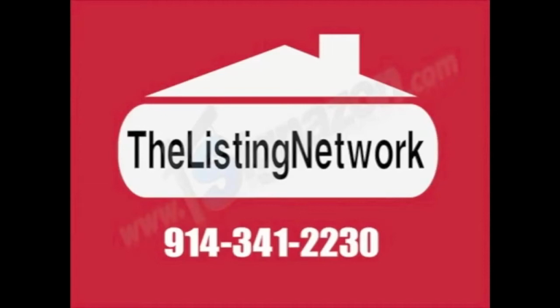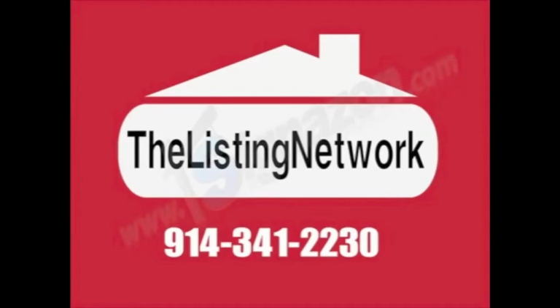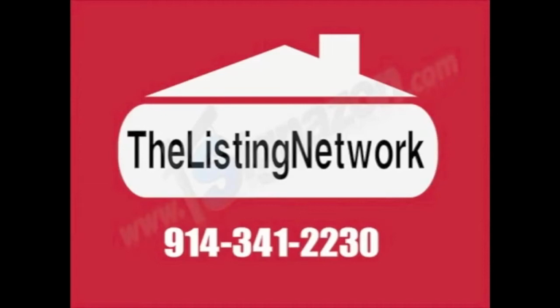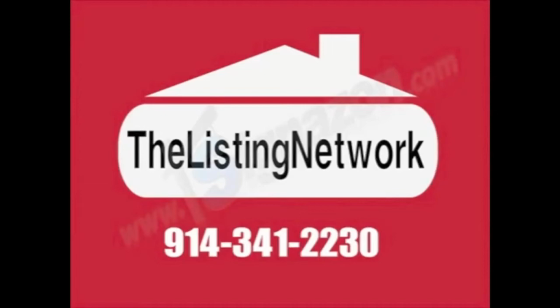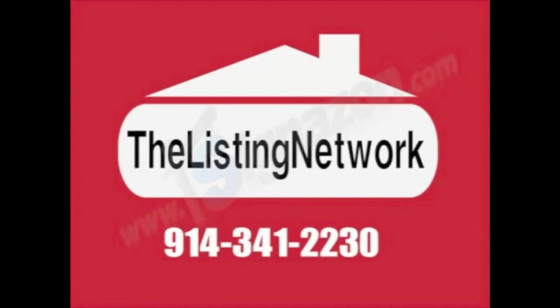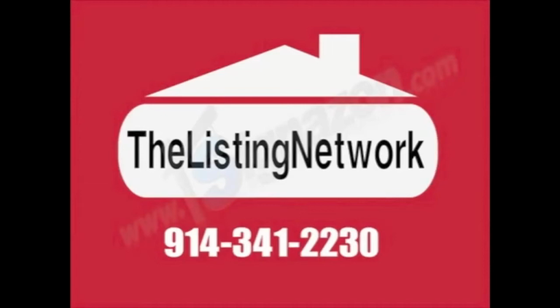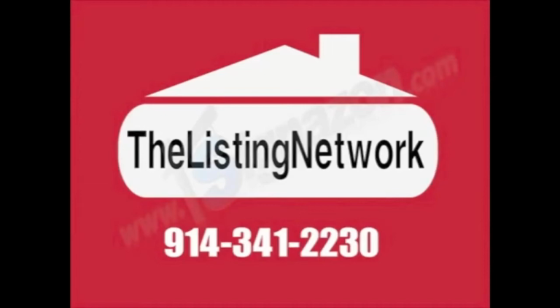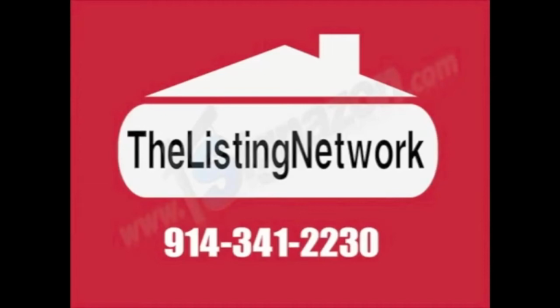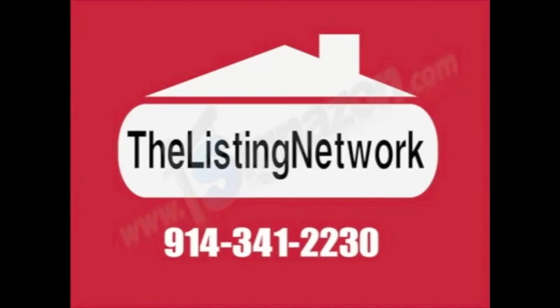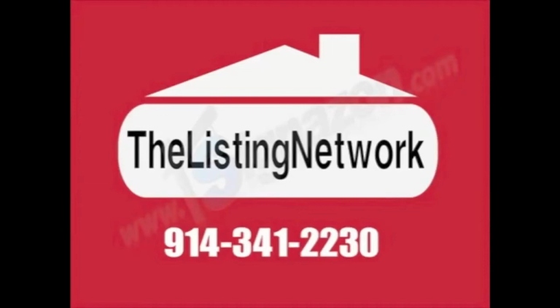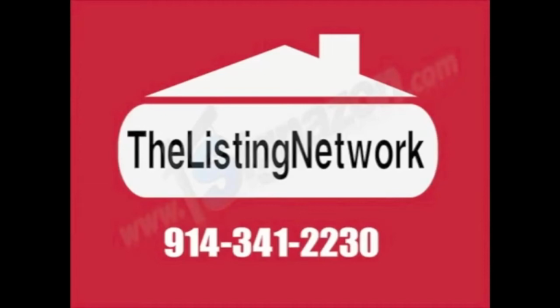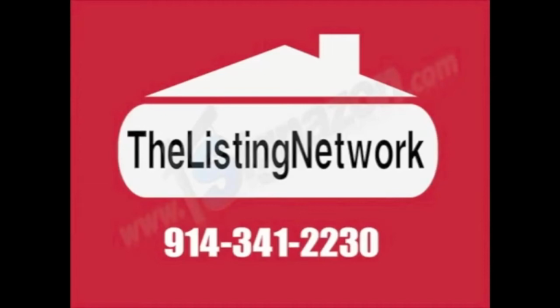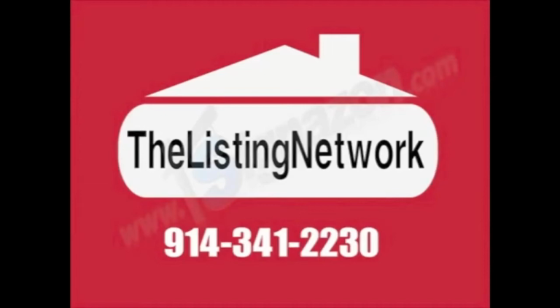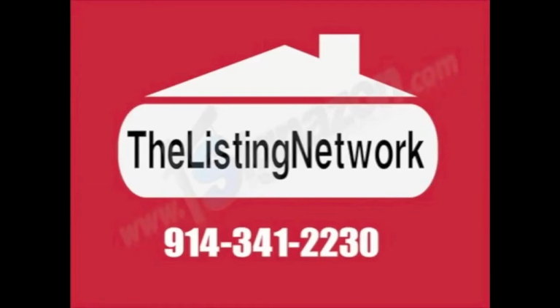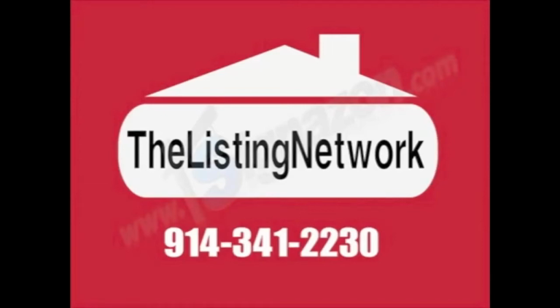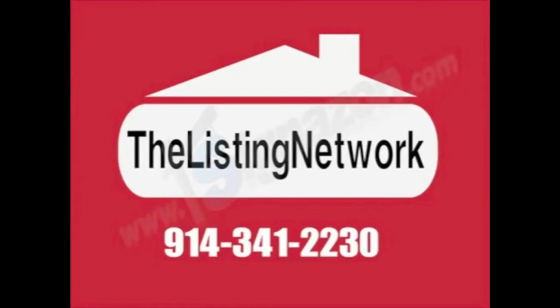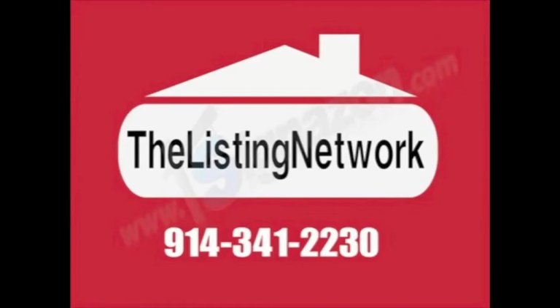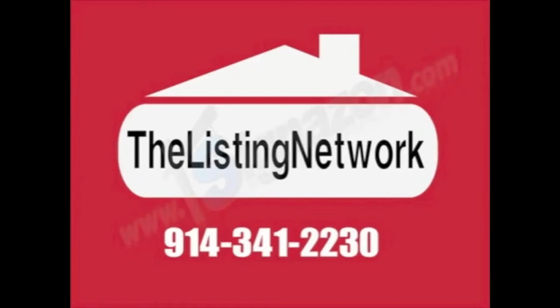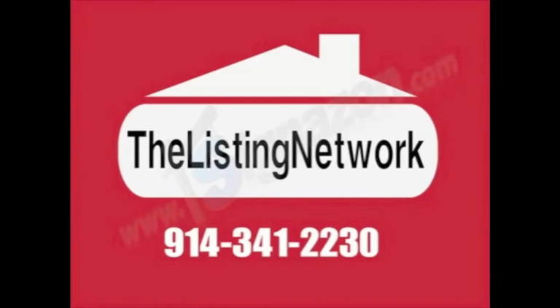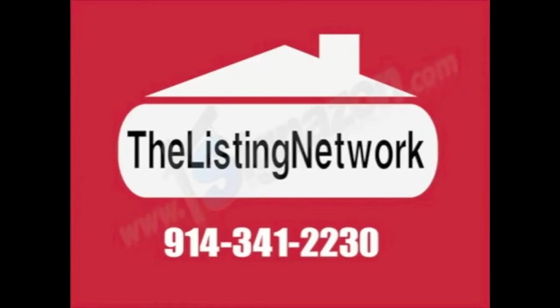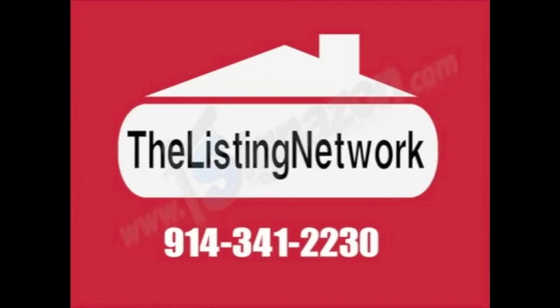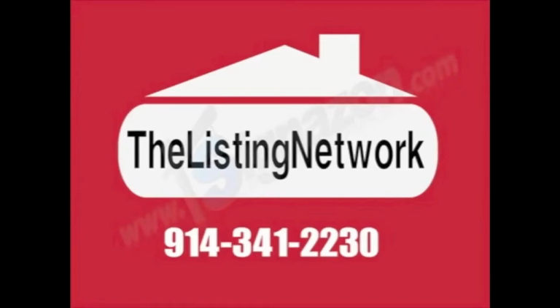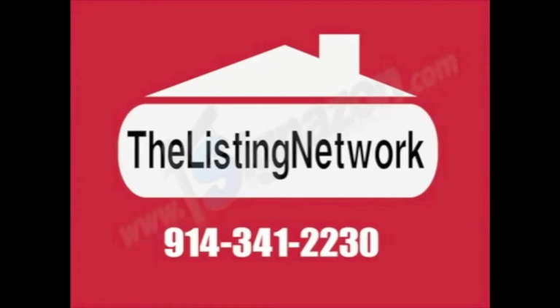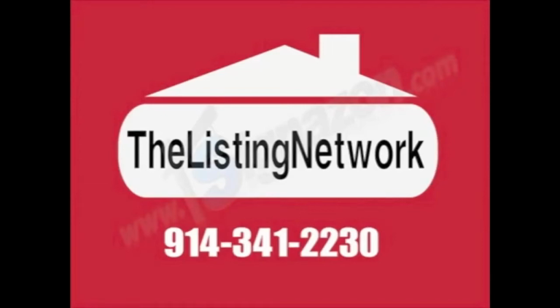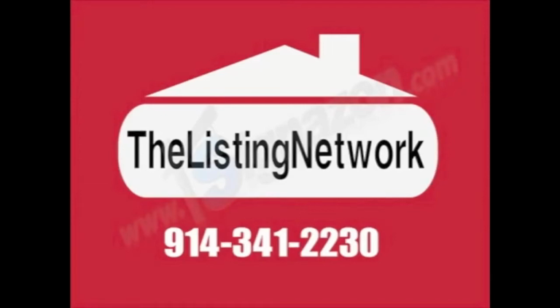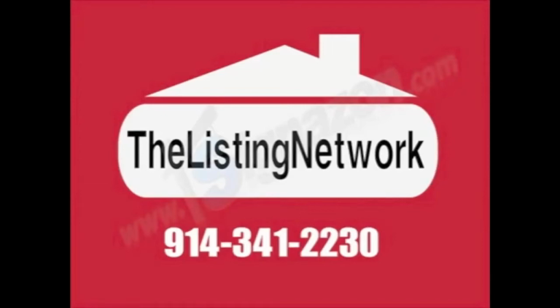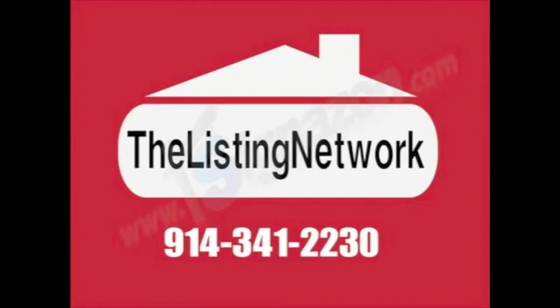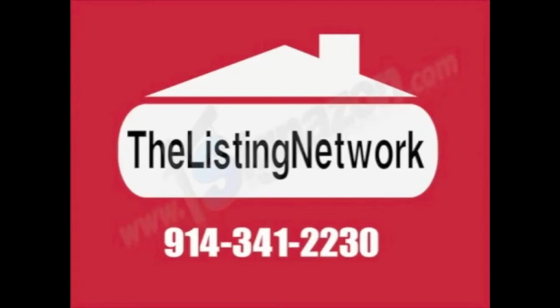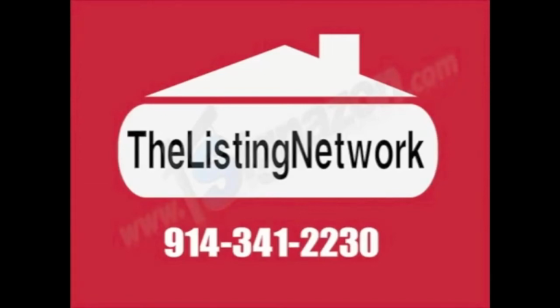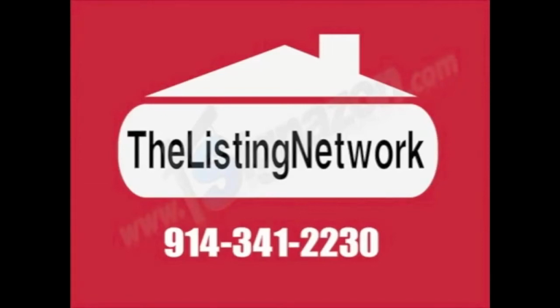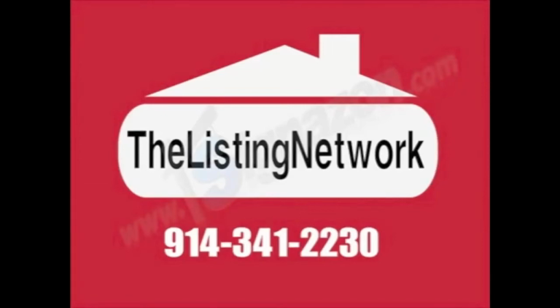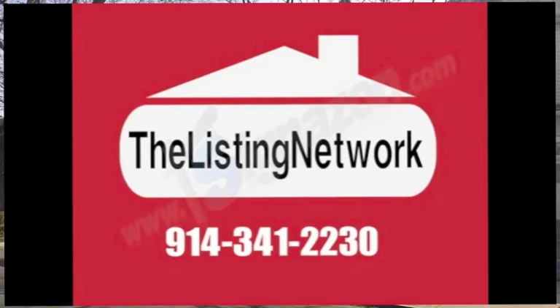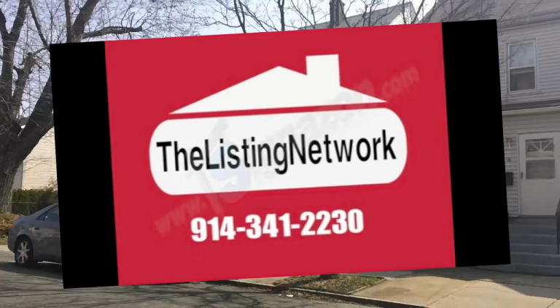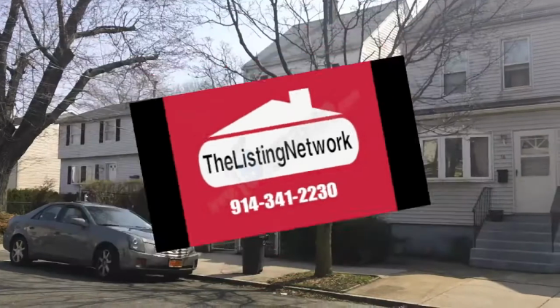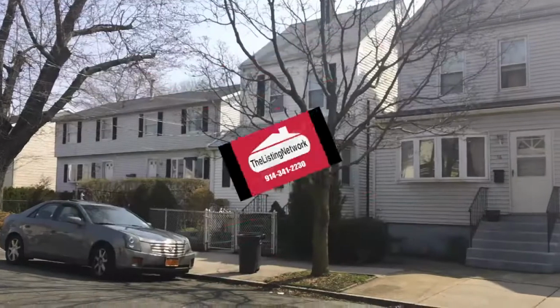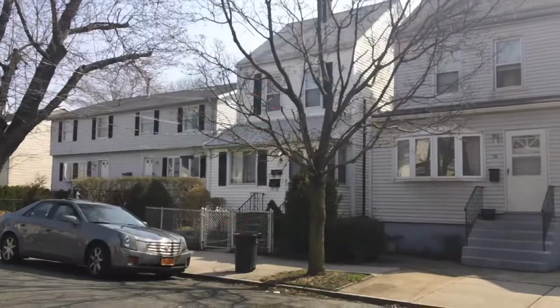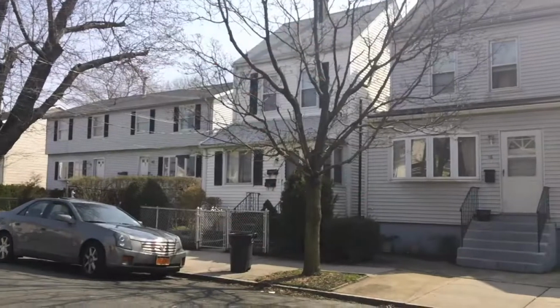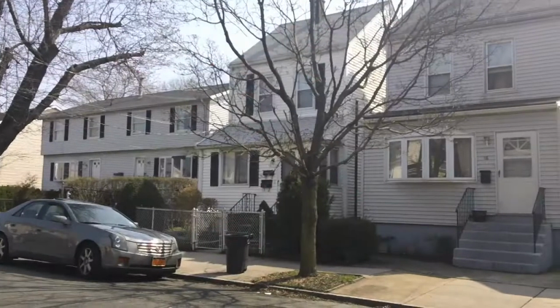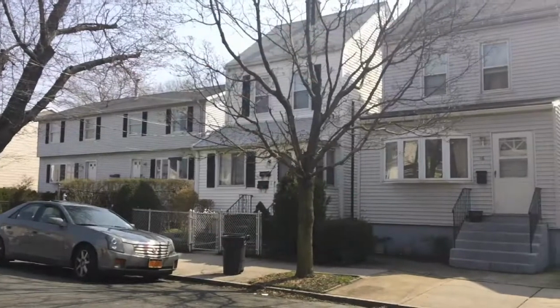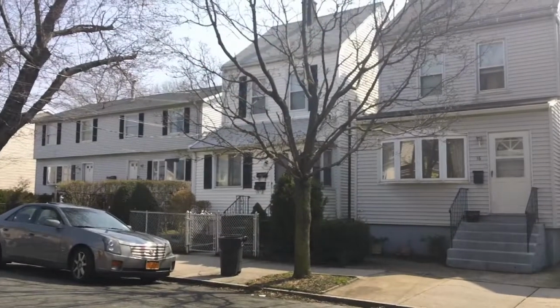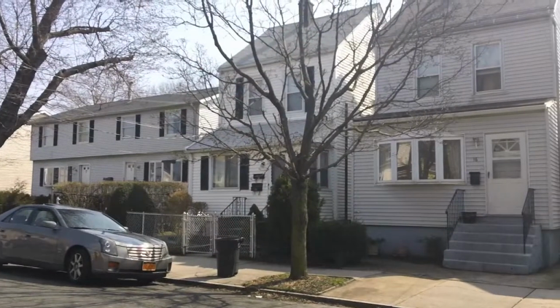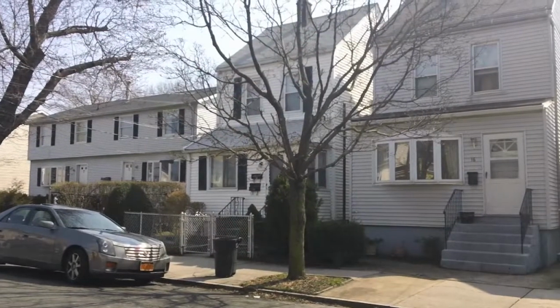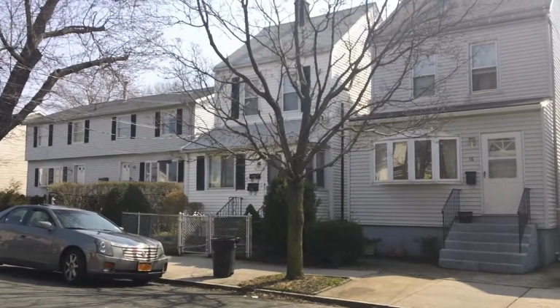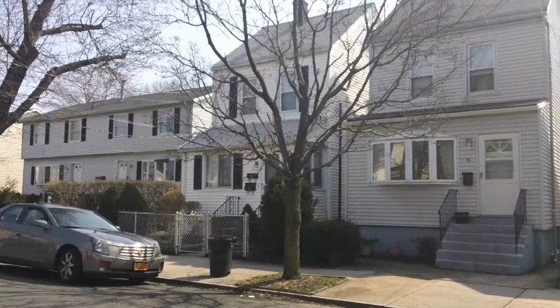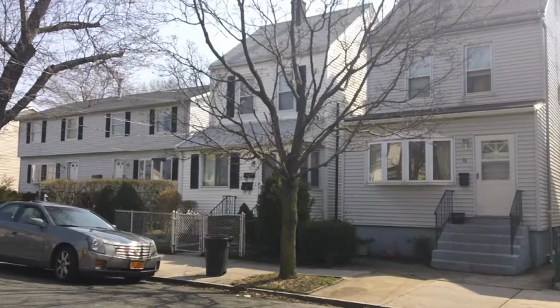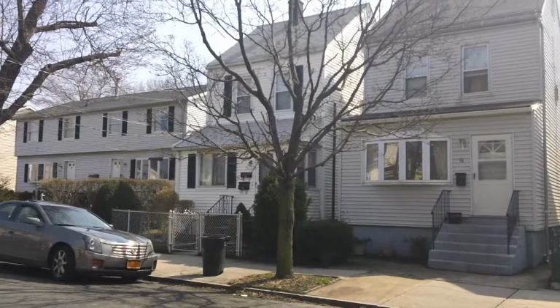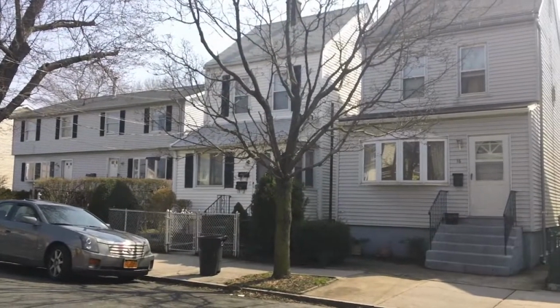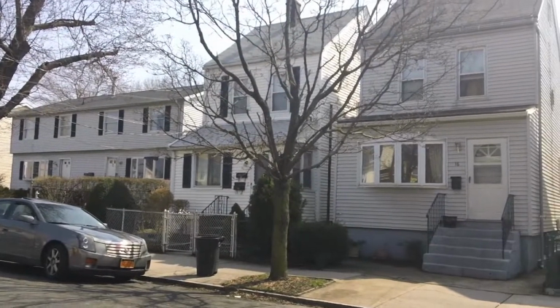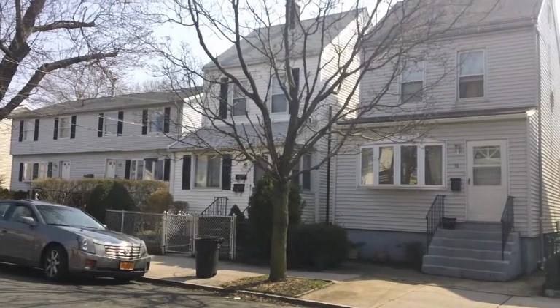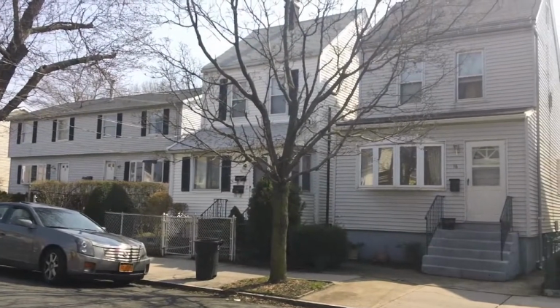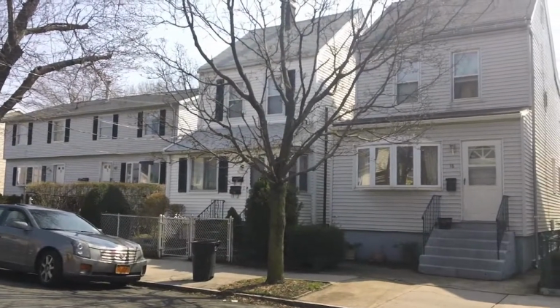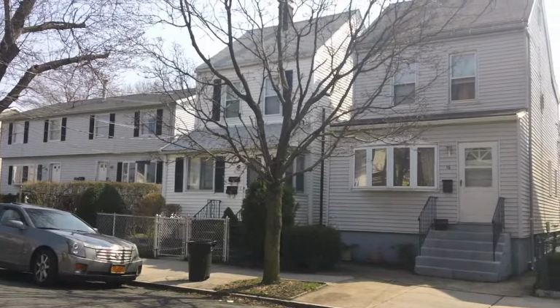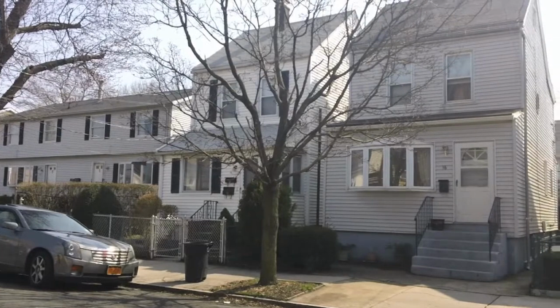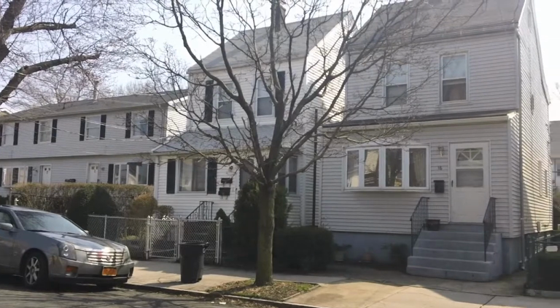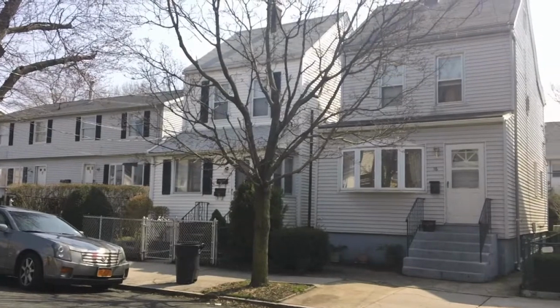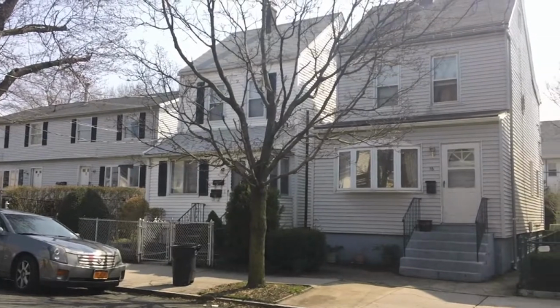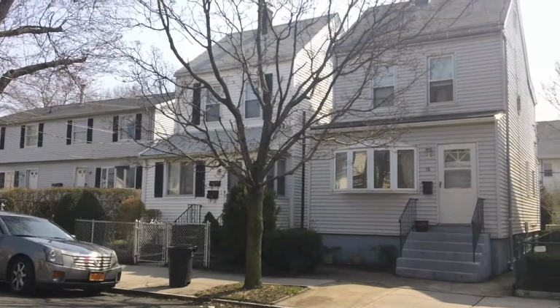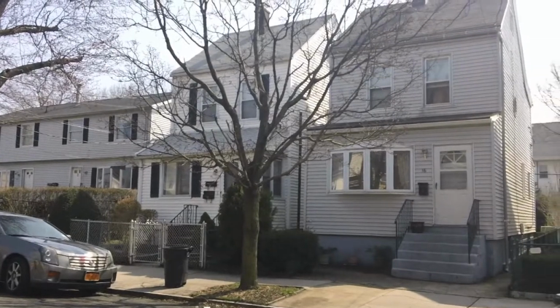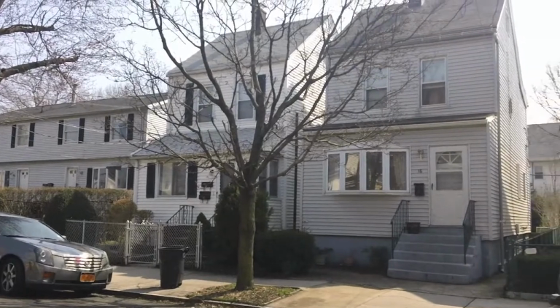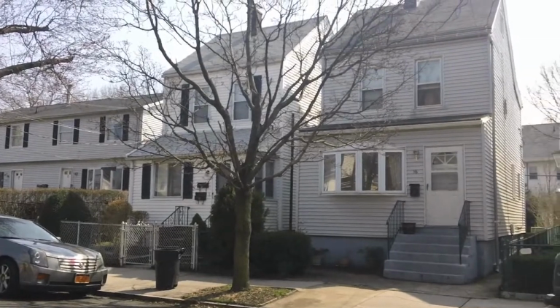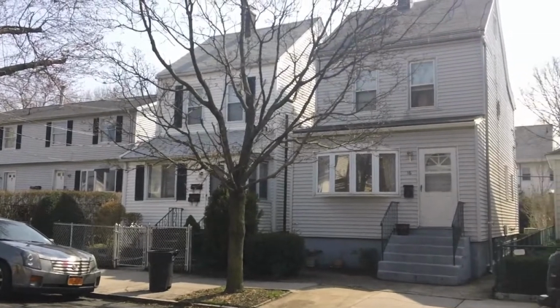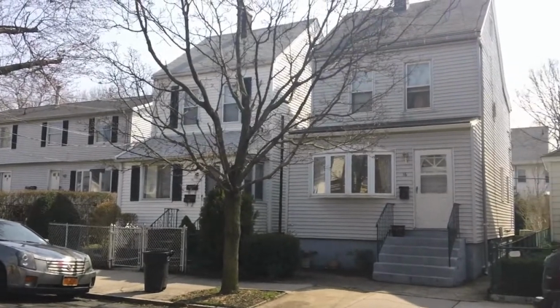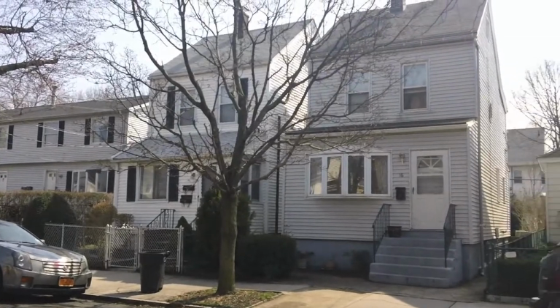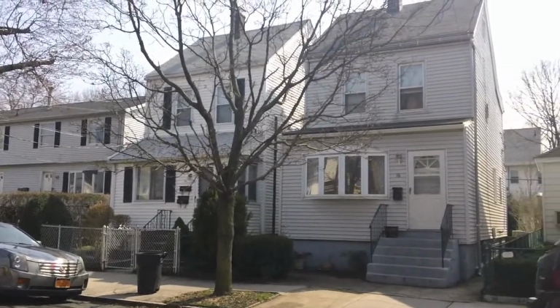You are now watching The Listing Network. Welcome to New Rochelle, New York.